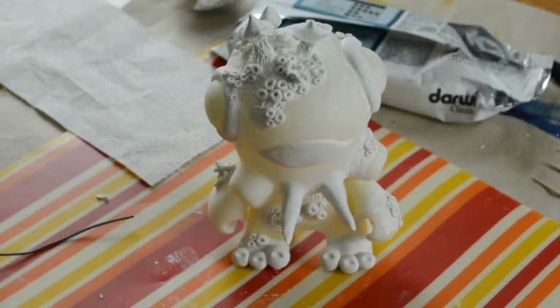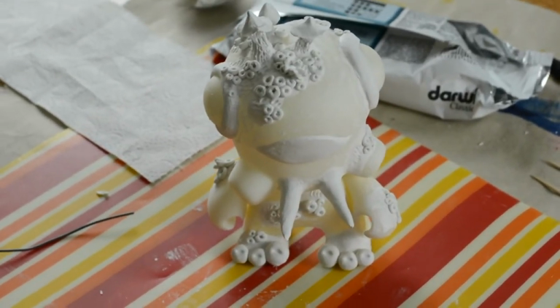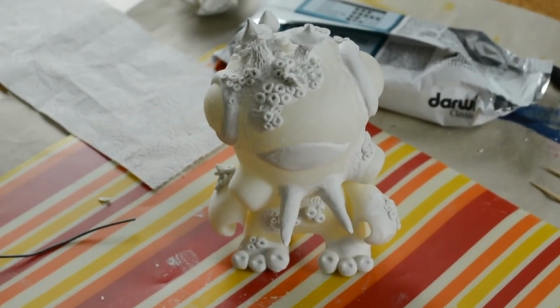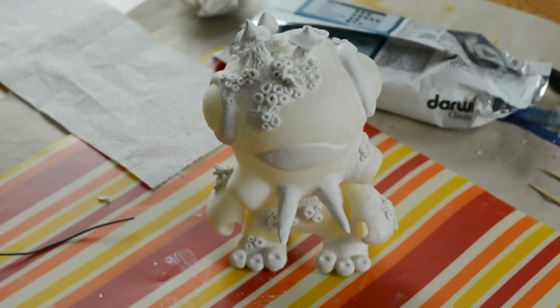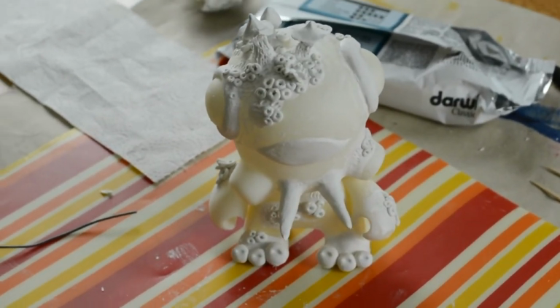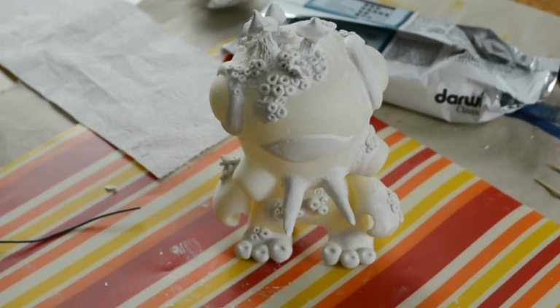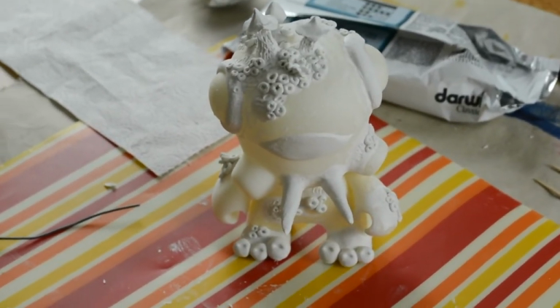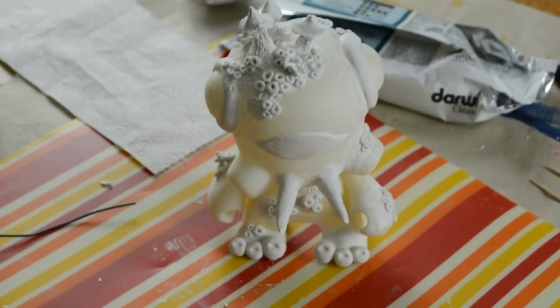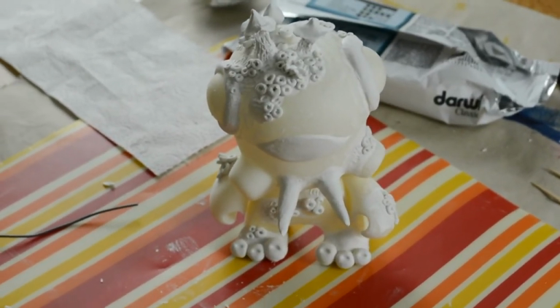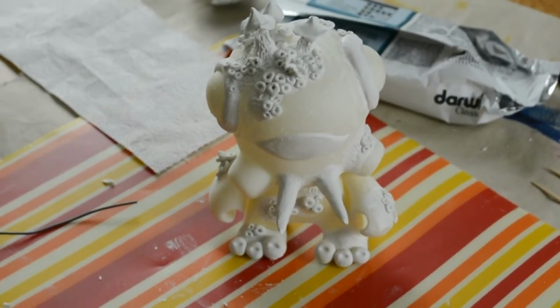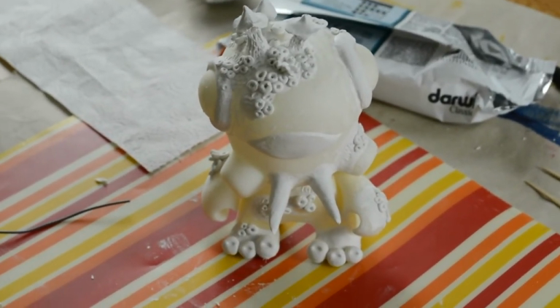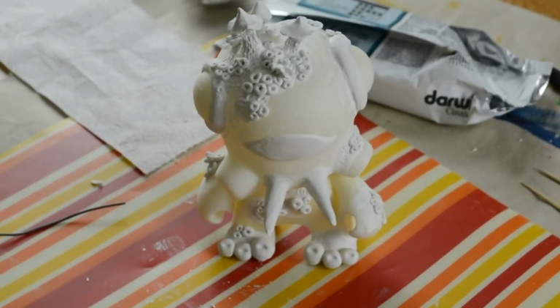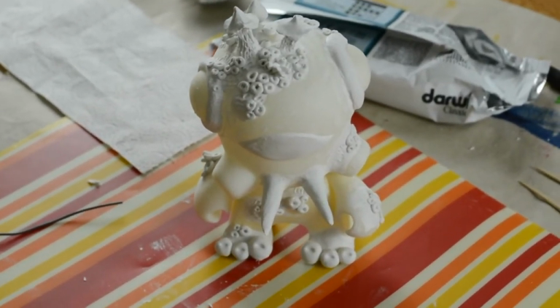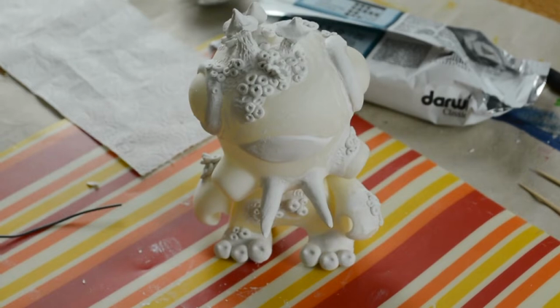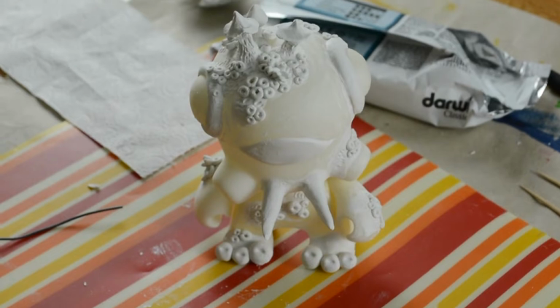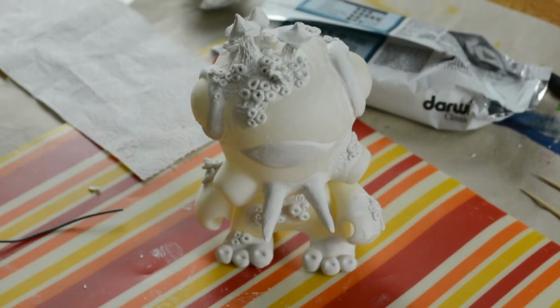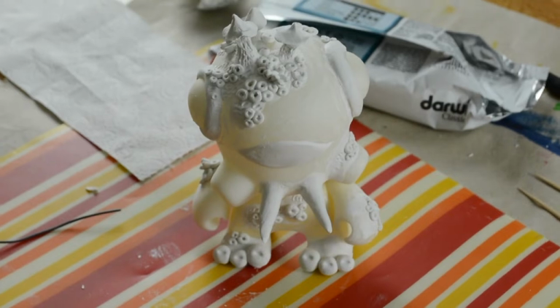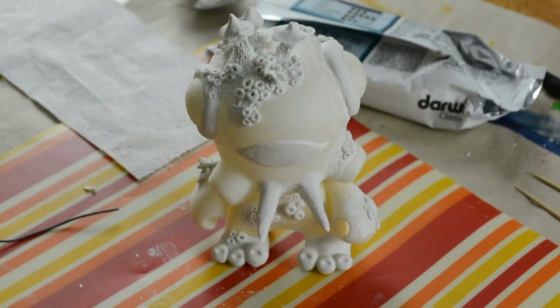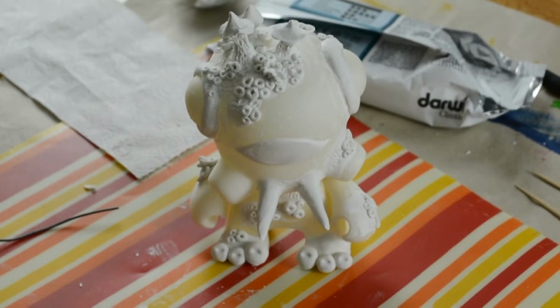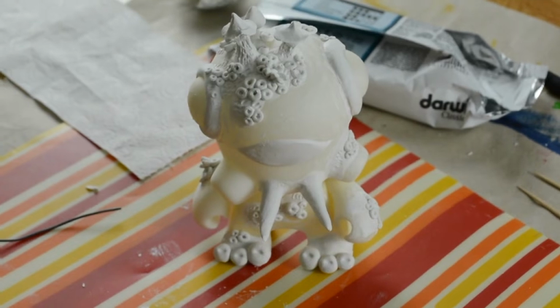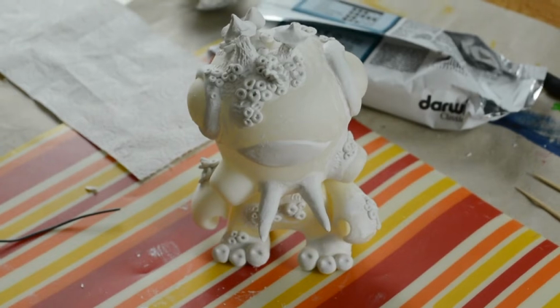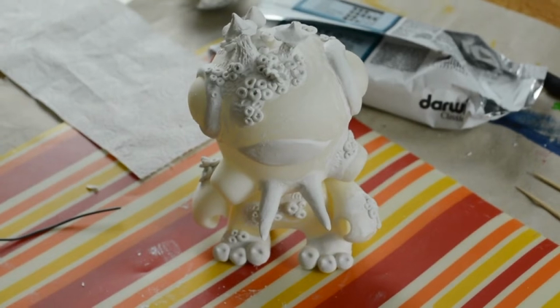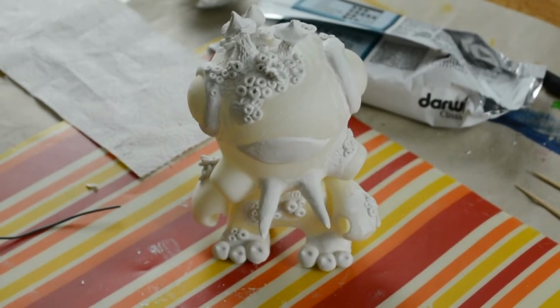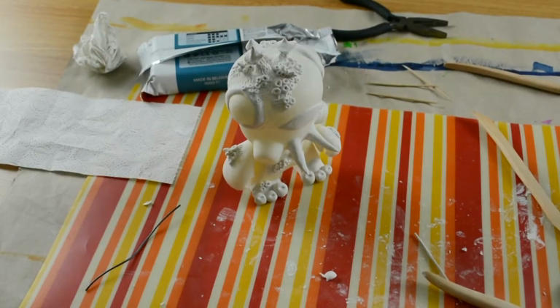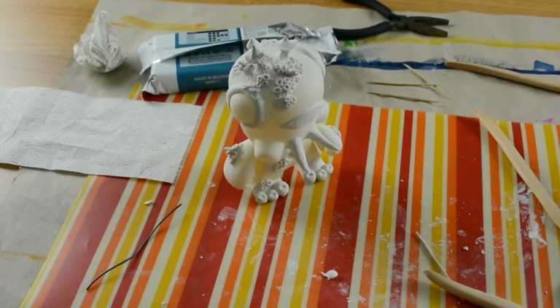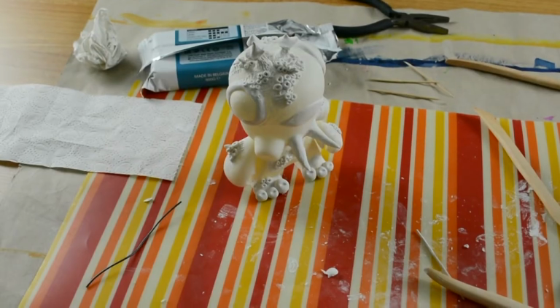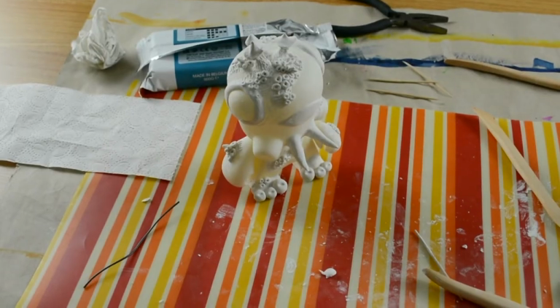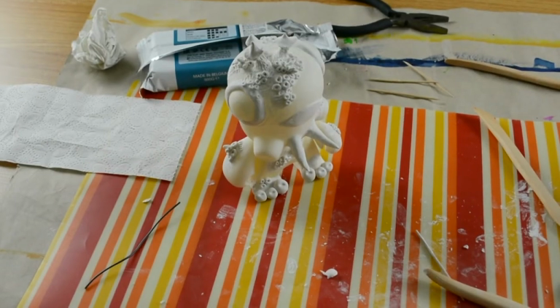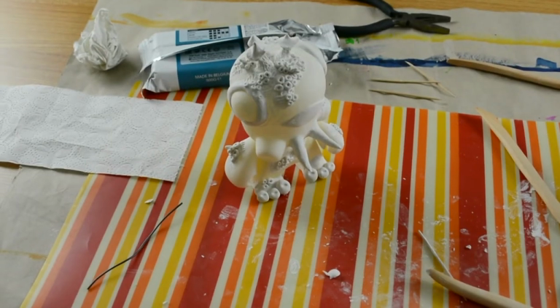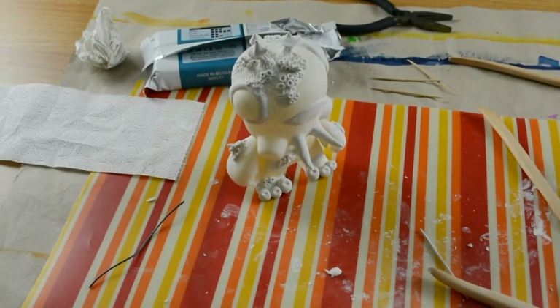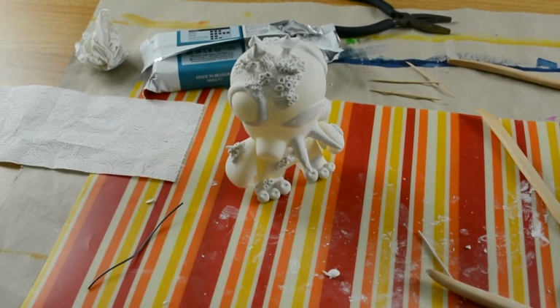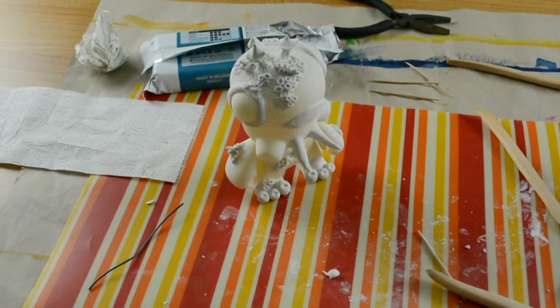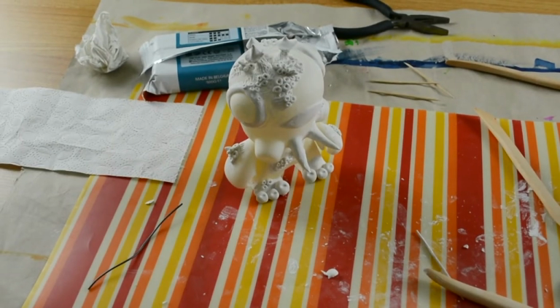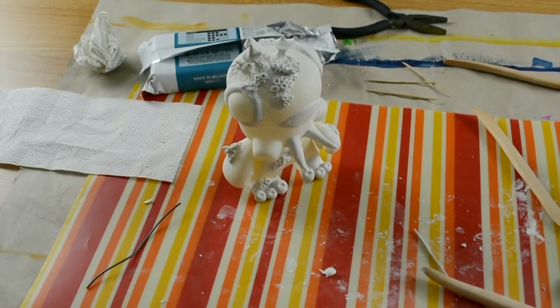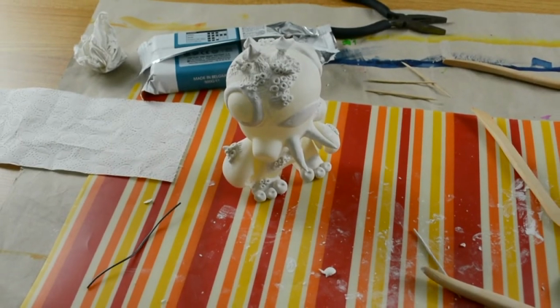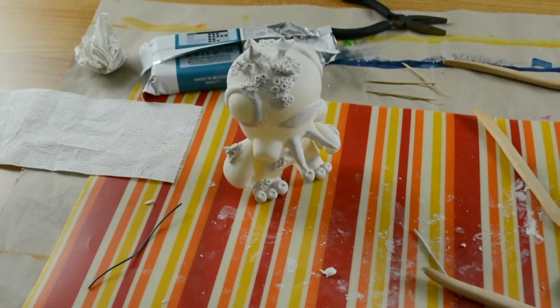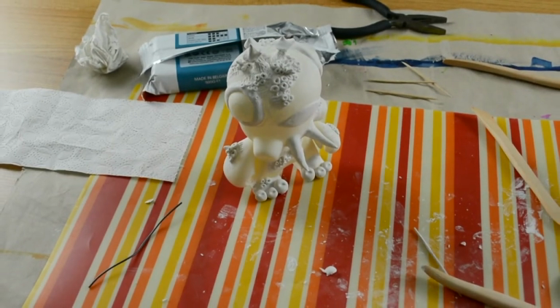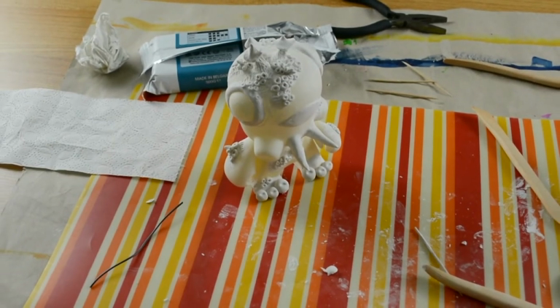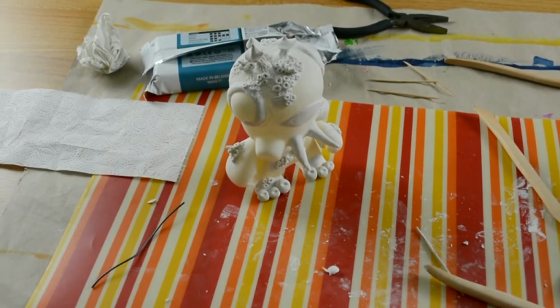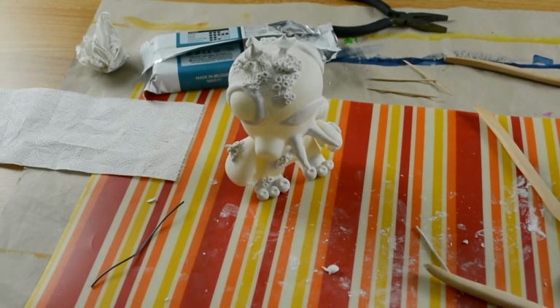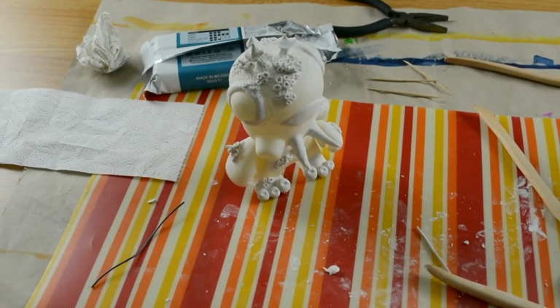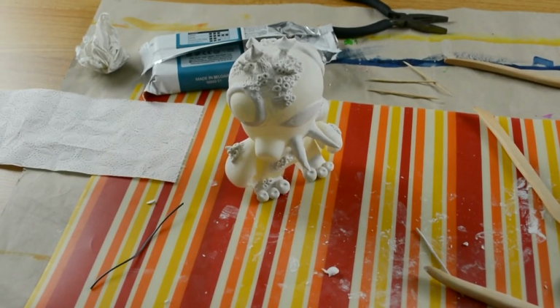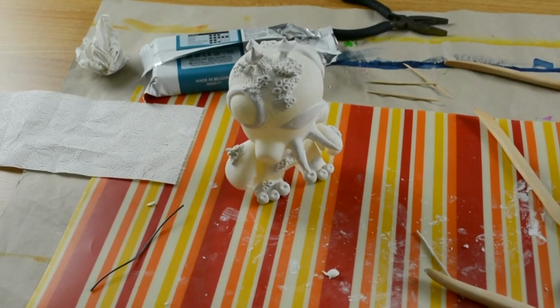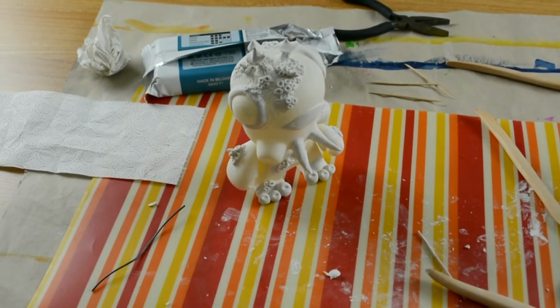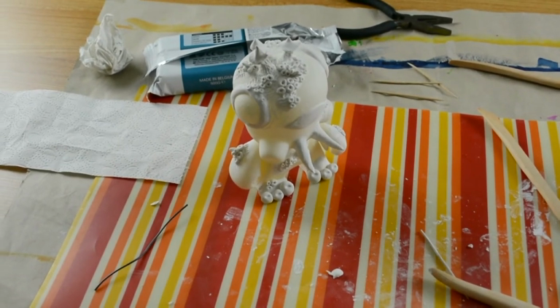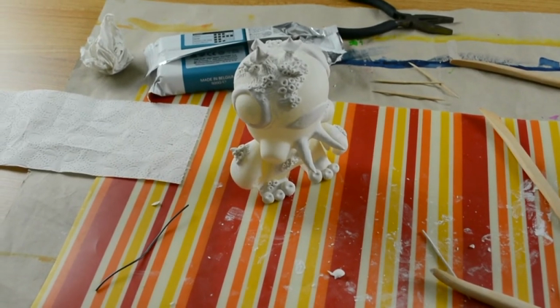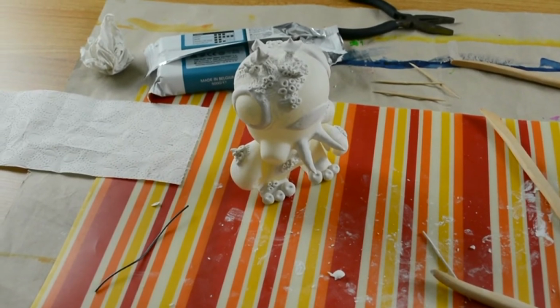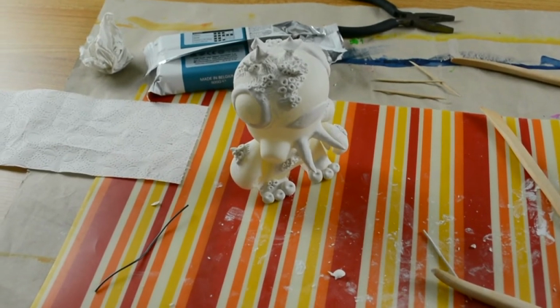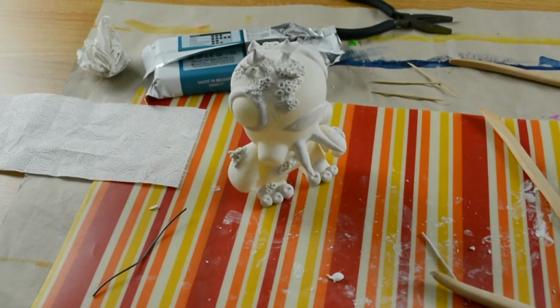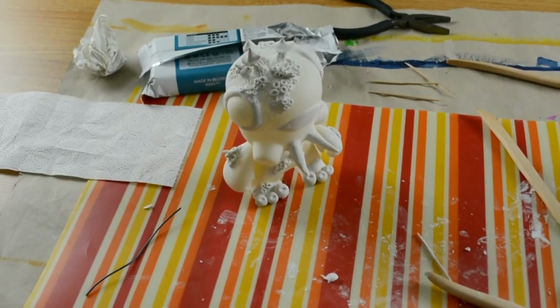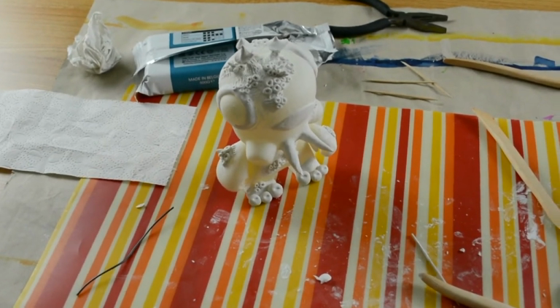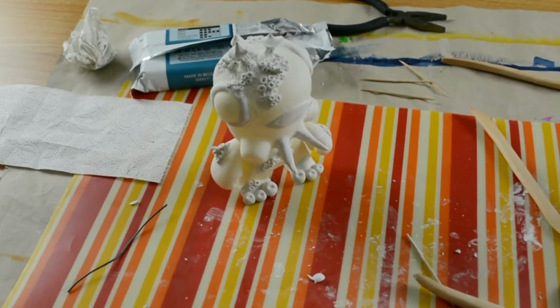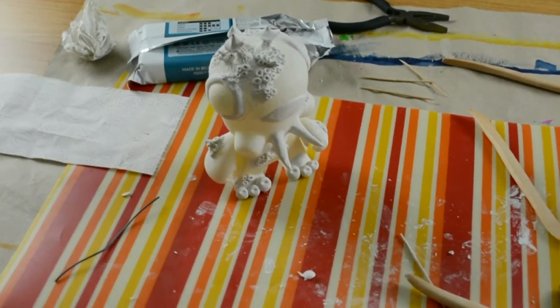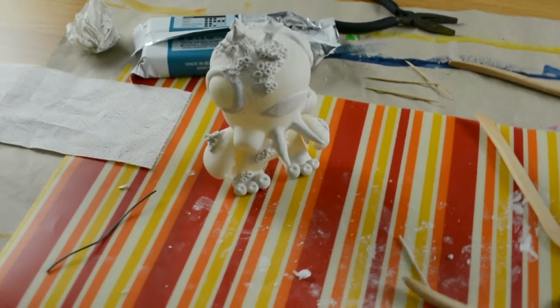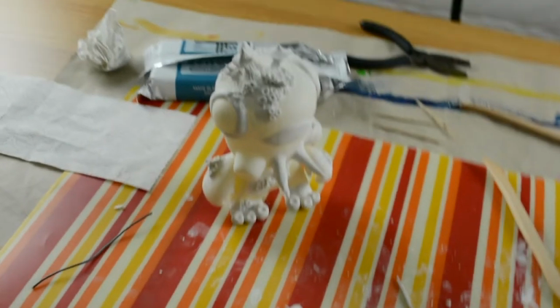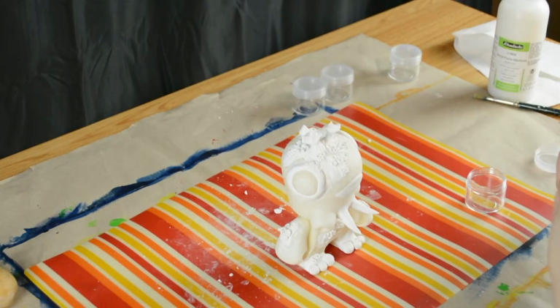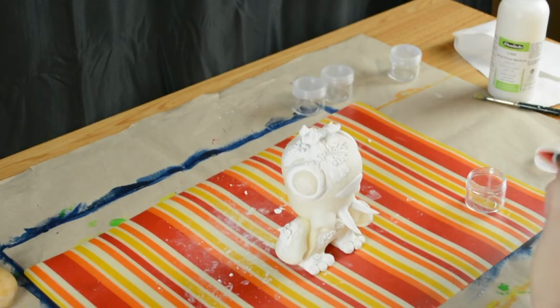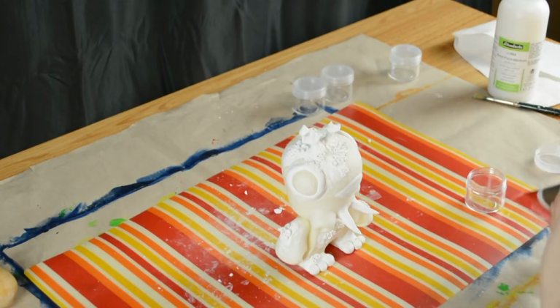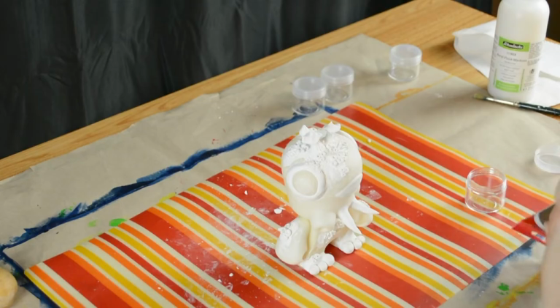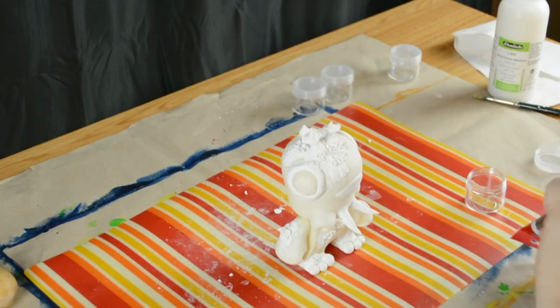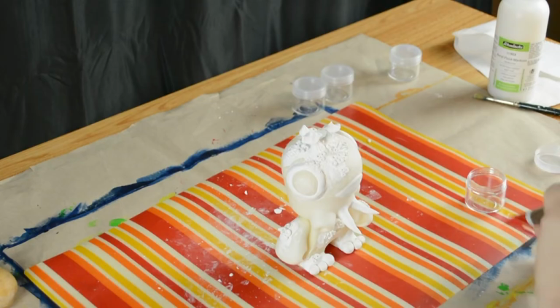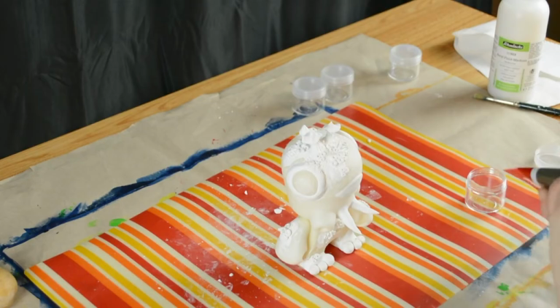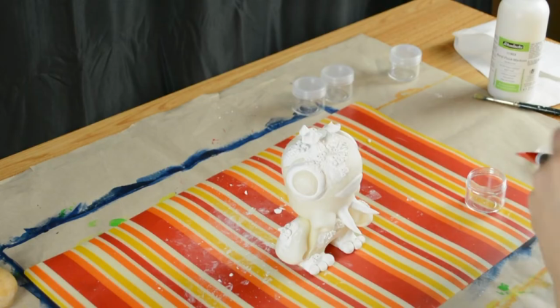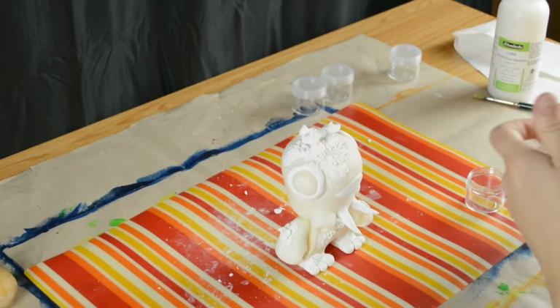Now it has to dry for 24 hours. See you tomorrow, little one. Hello again.